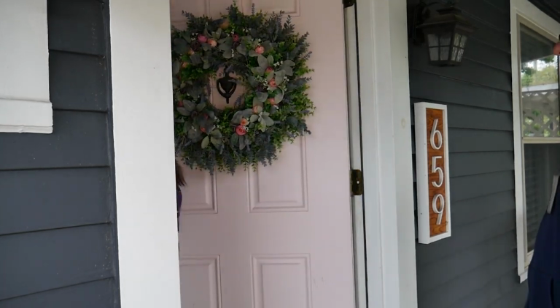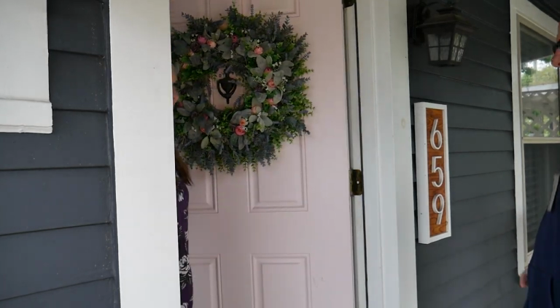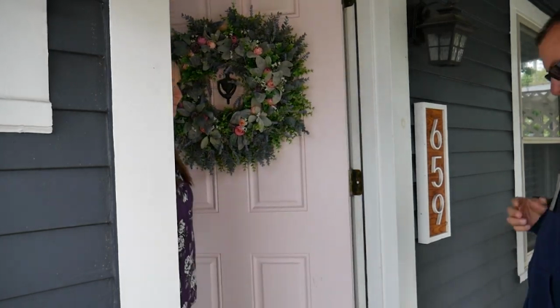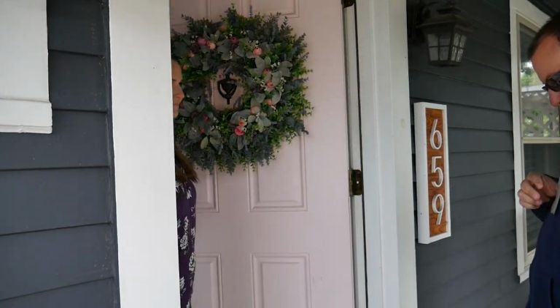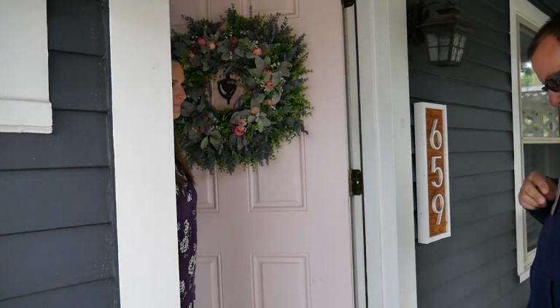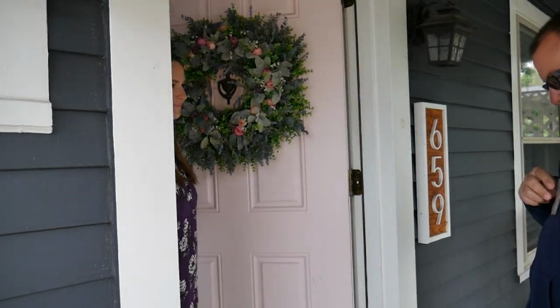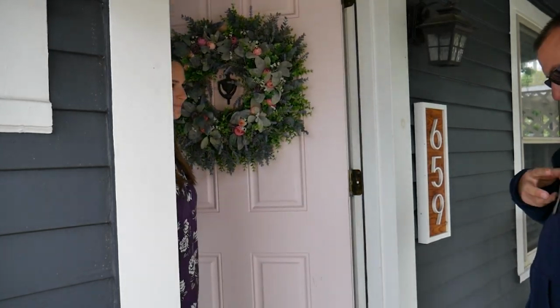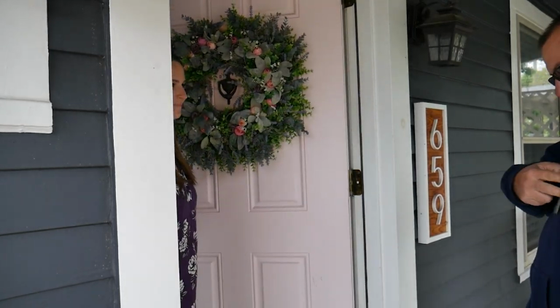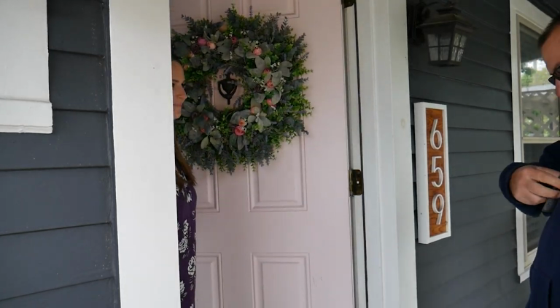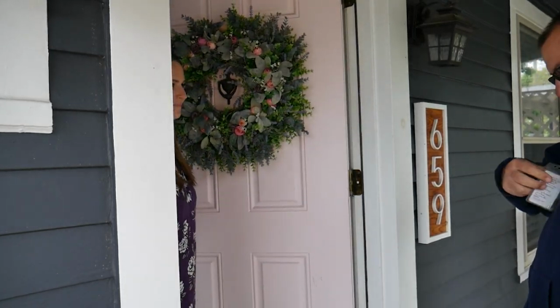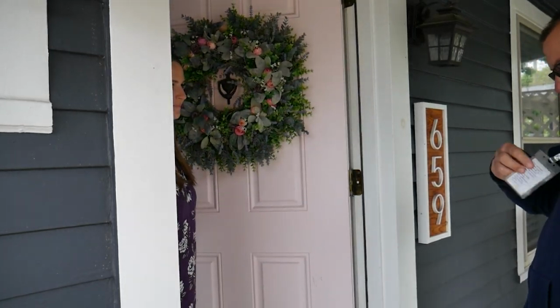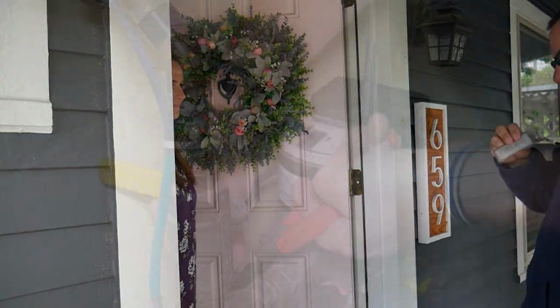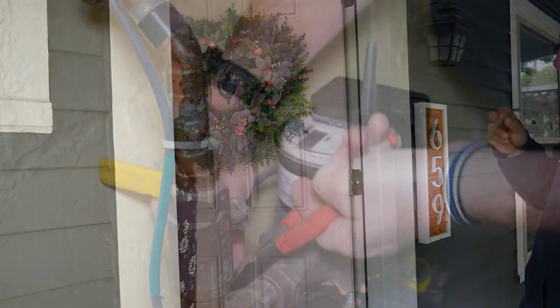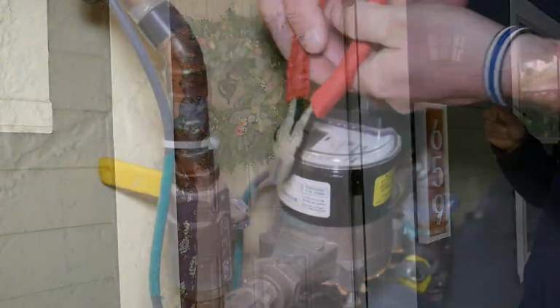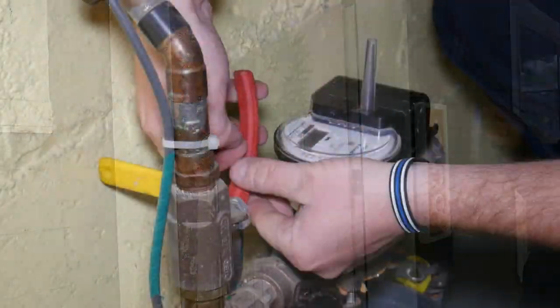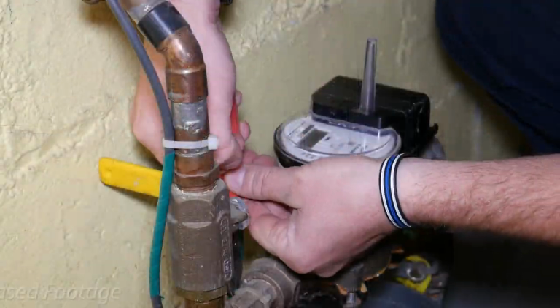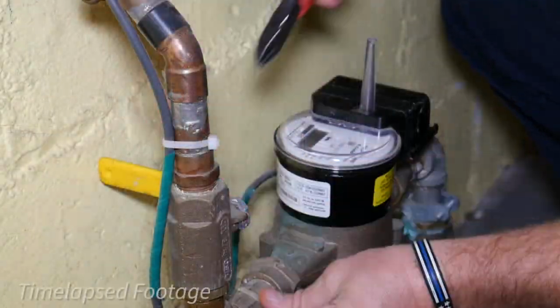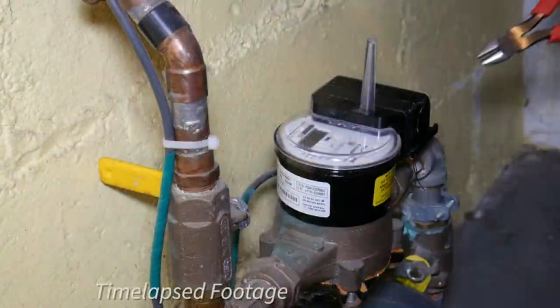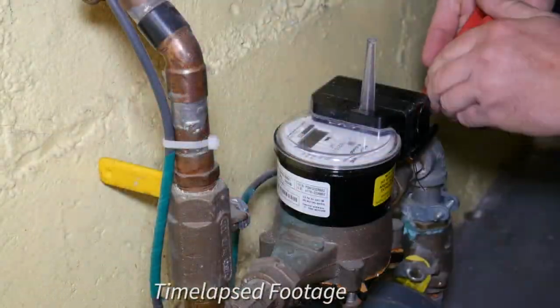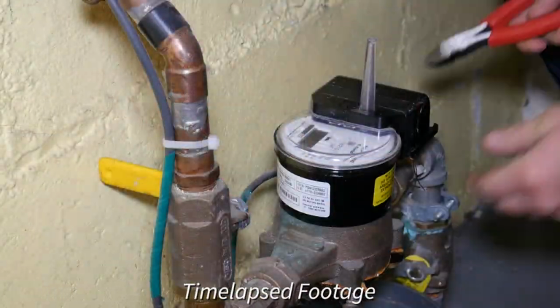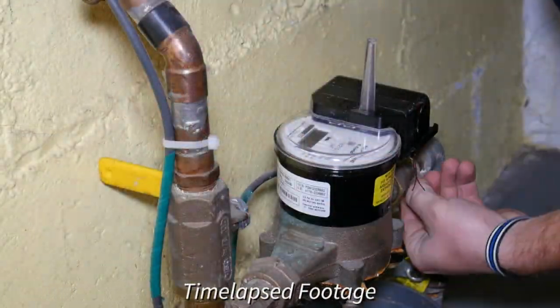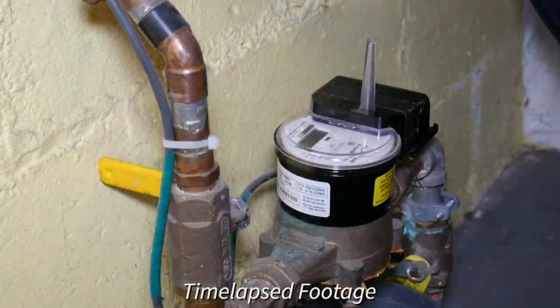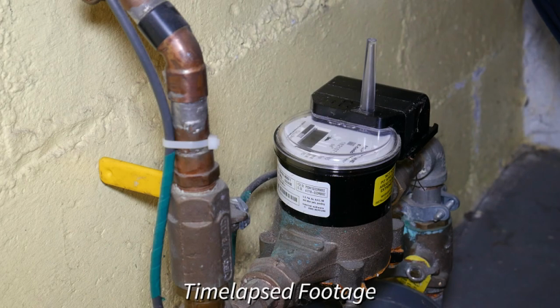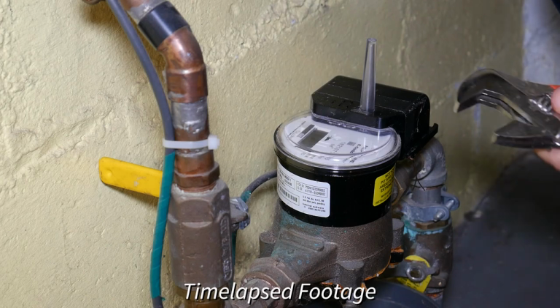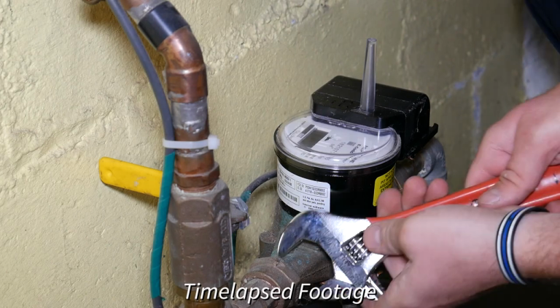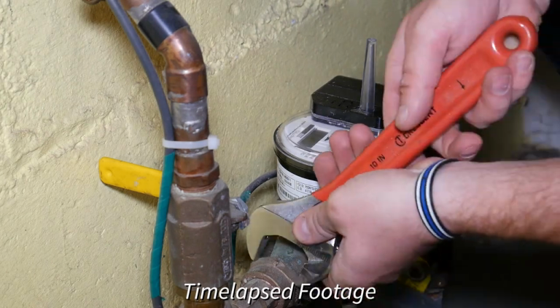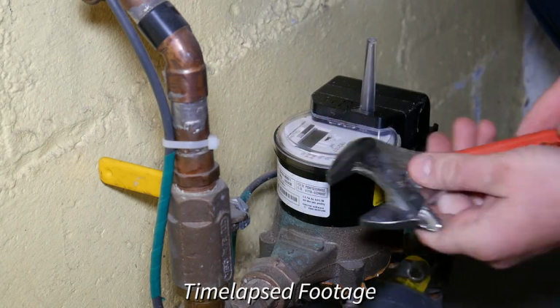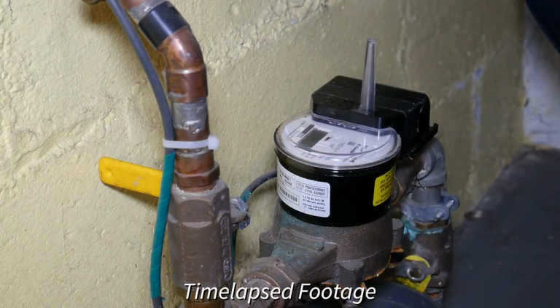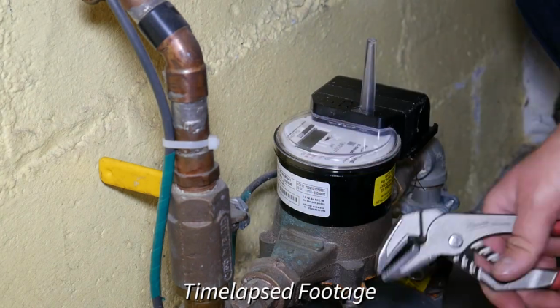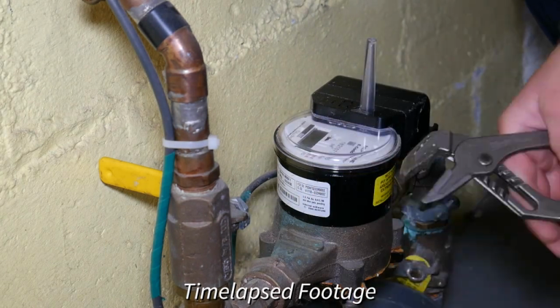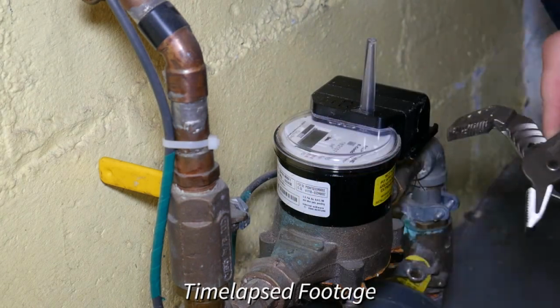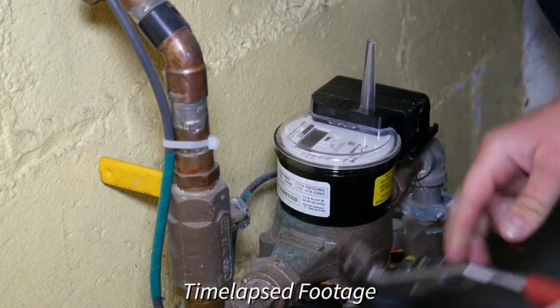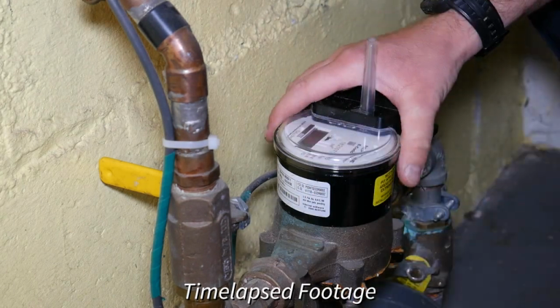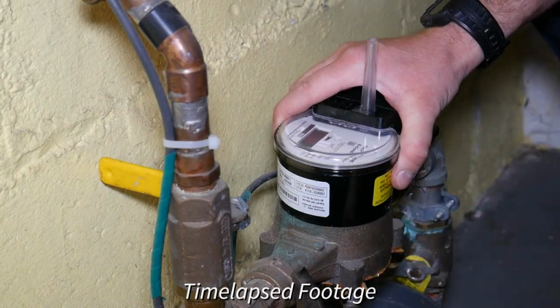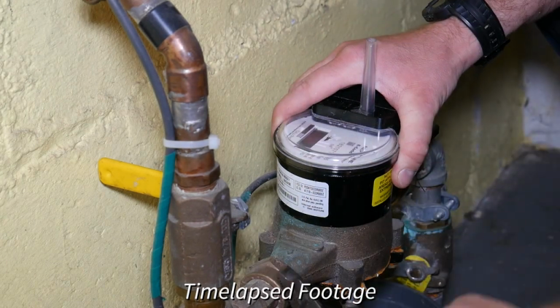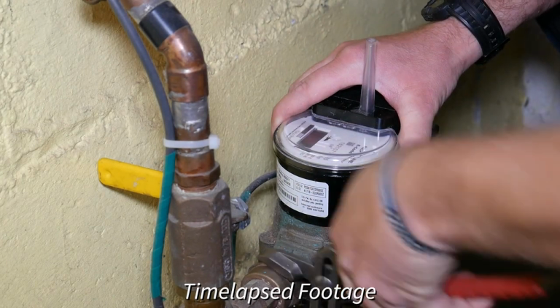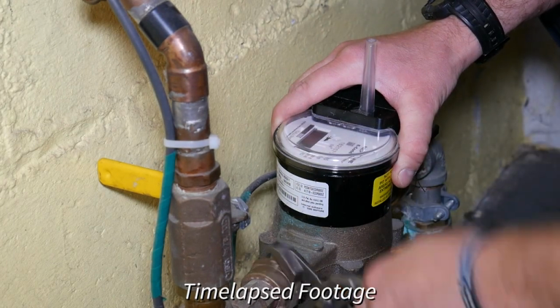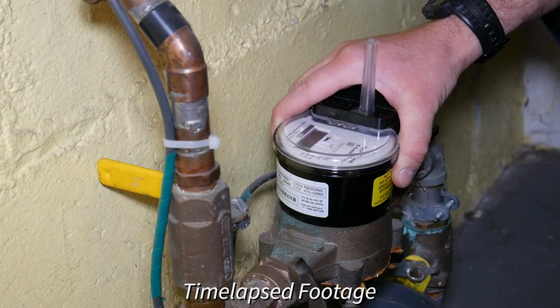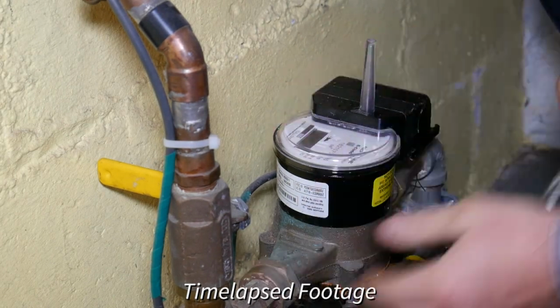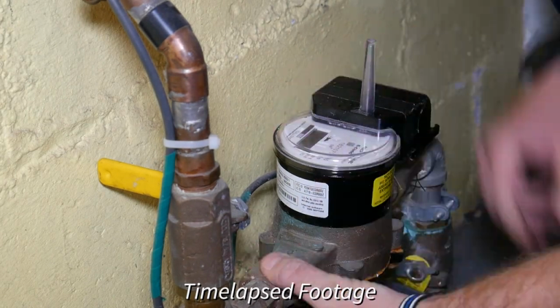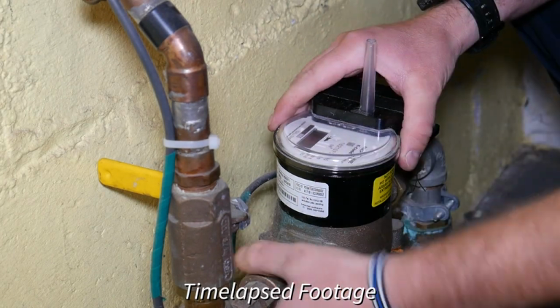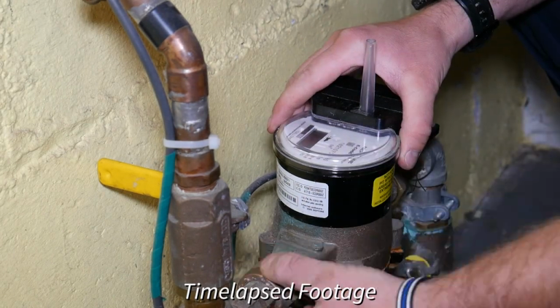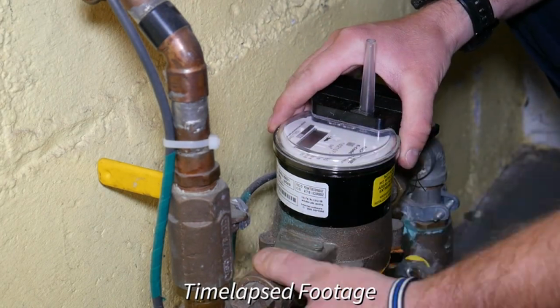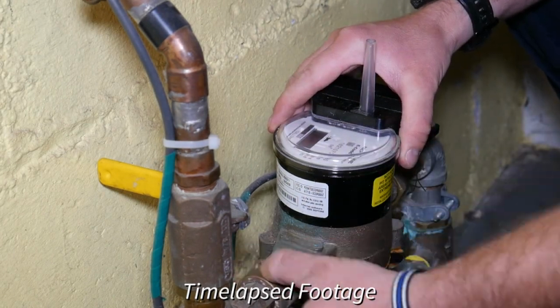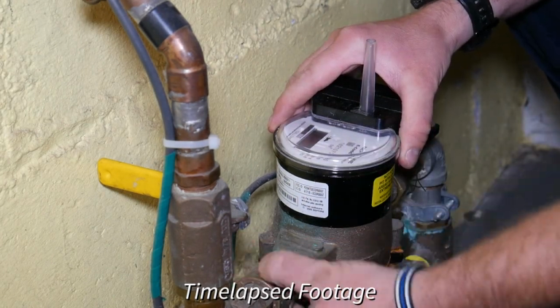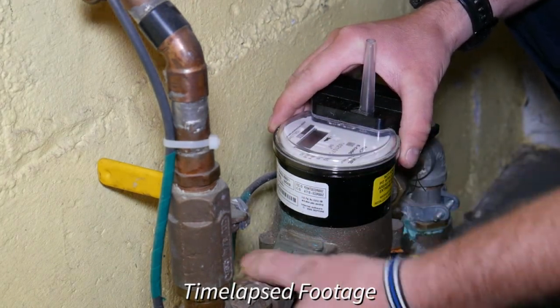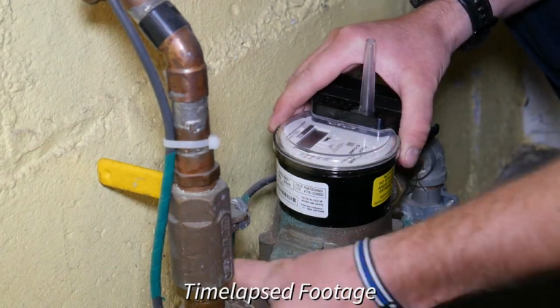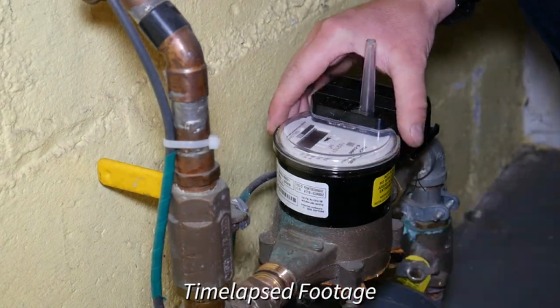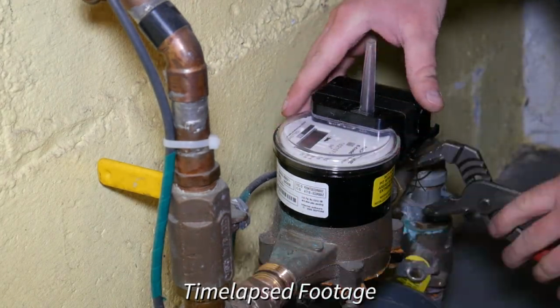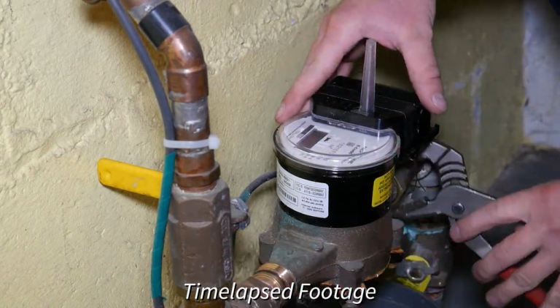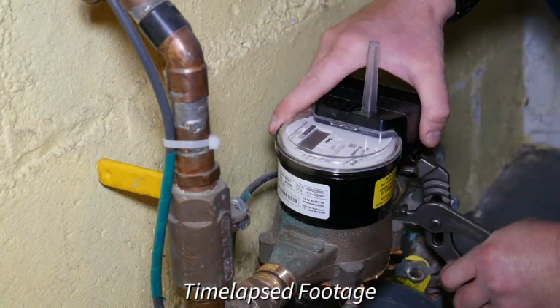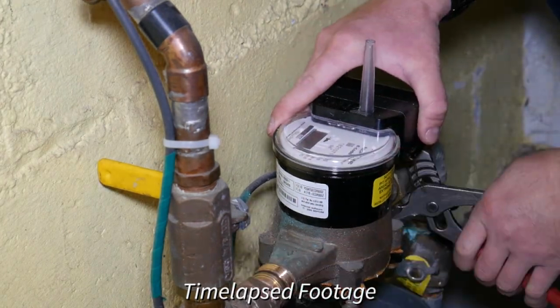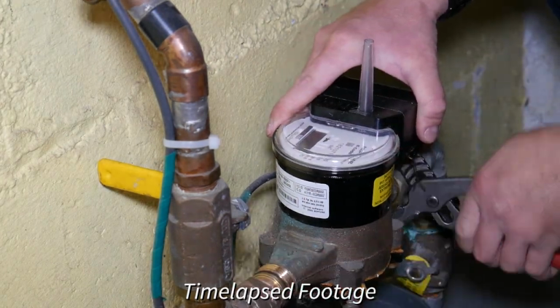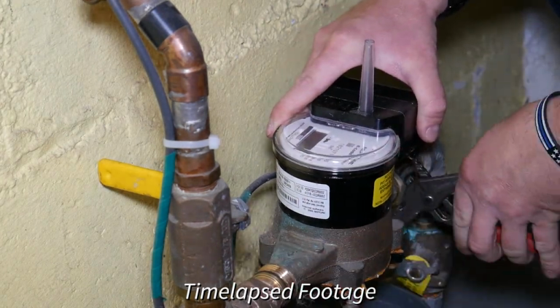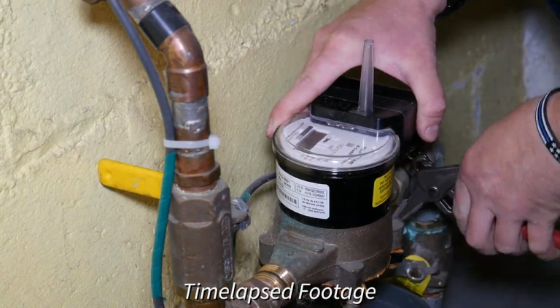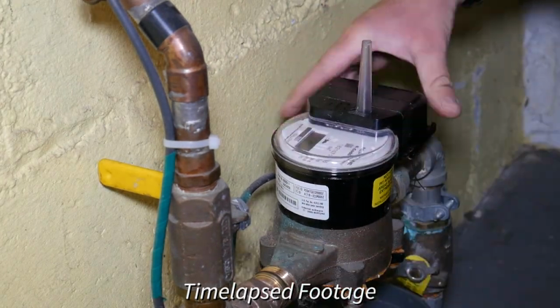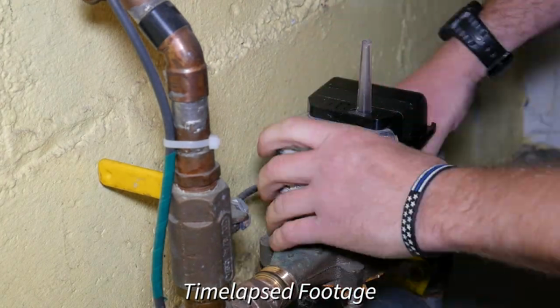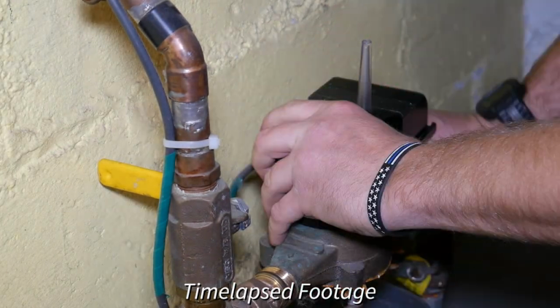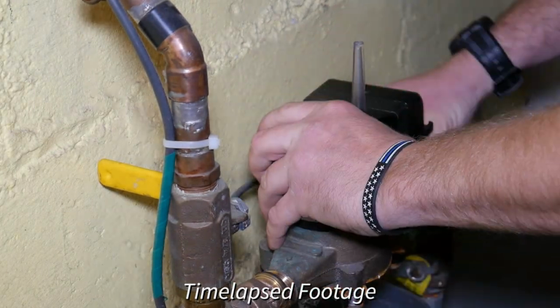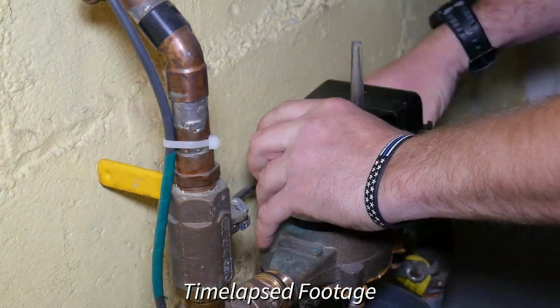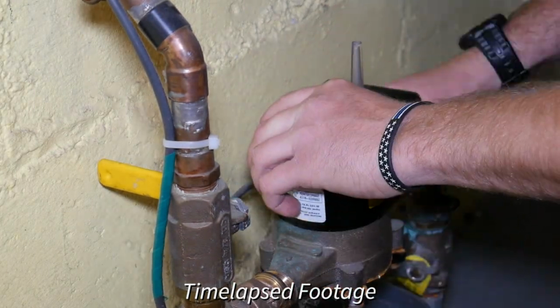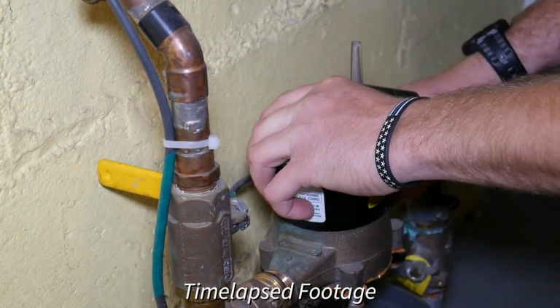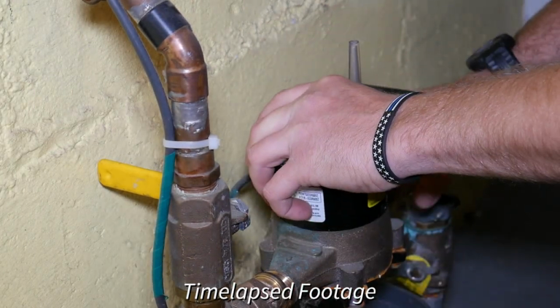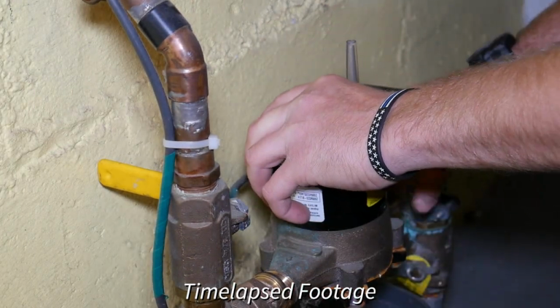Once inside, crews will turn your water off, remove the meter, install the new meter, turn your water back on, and clean everything up.